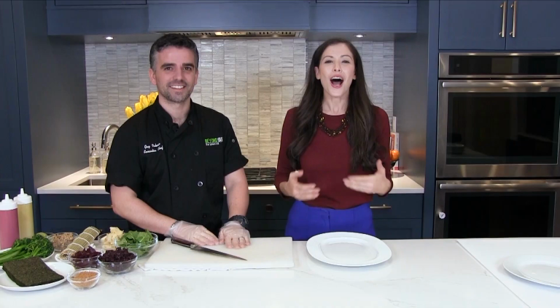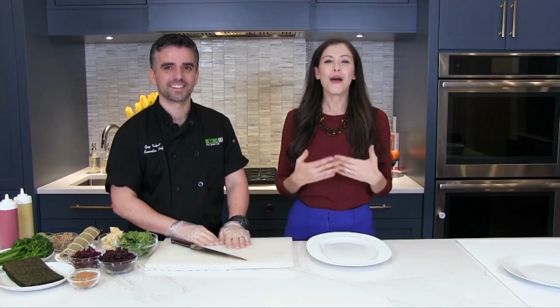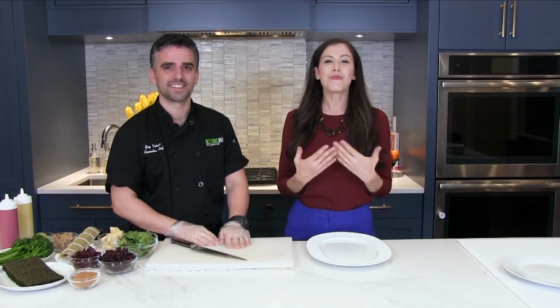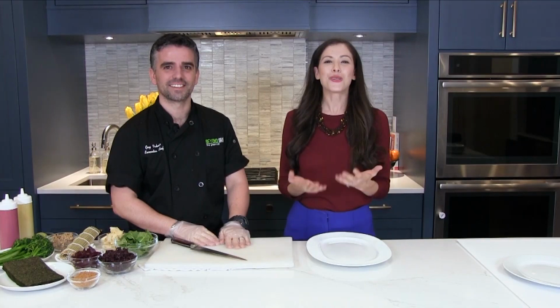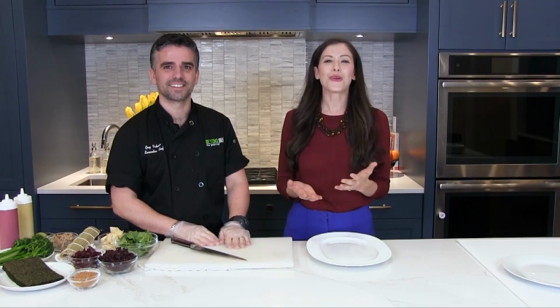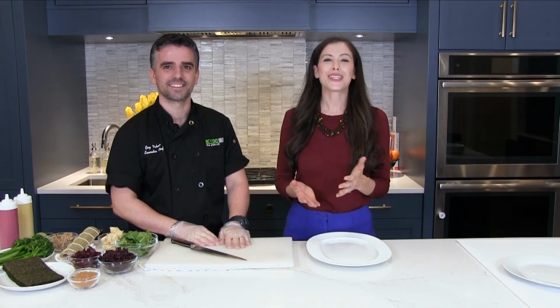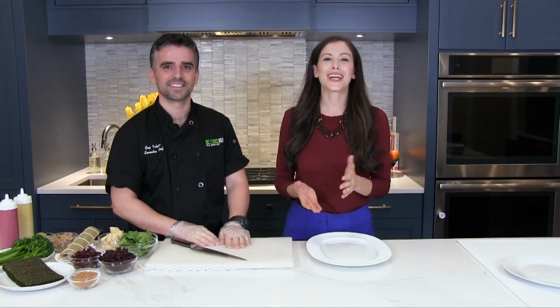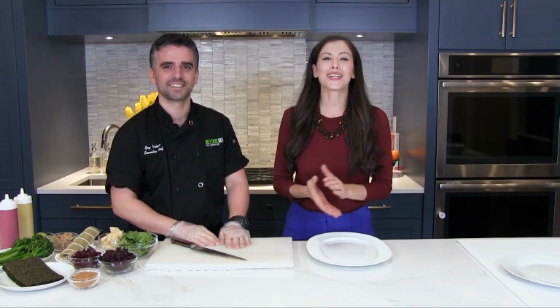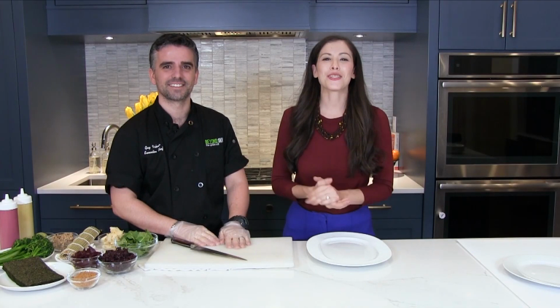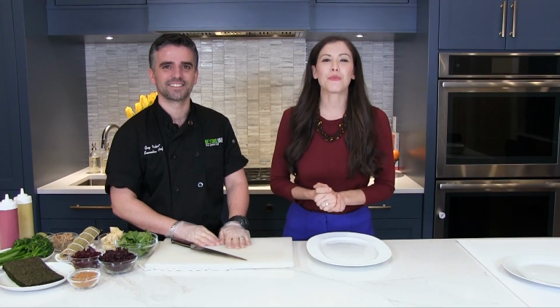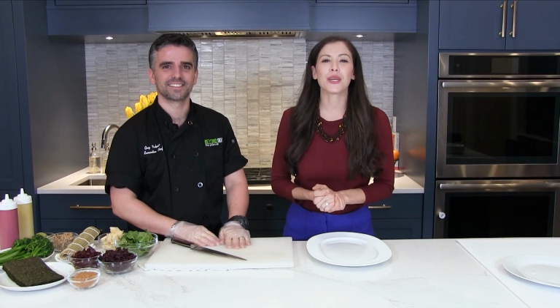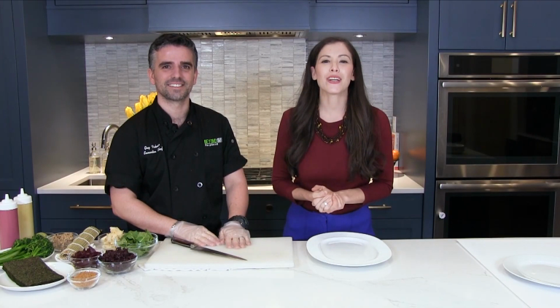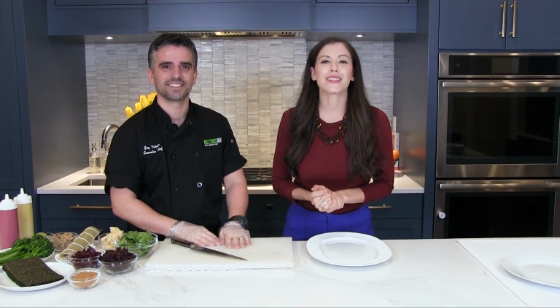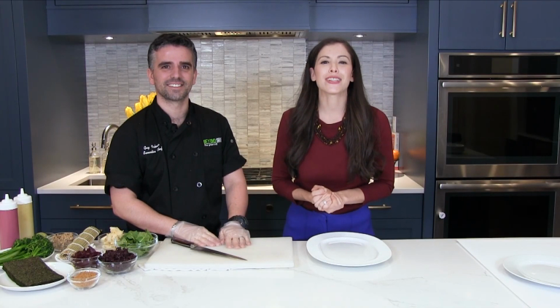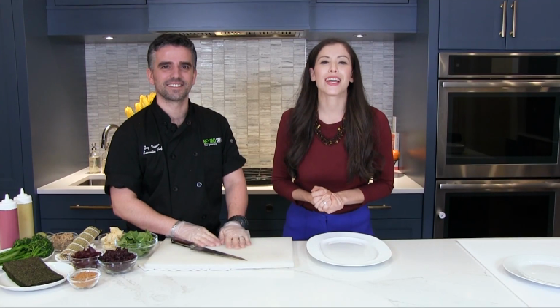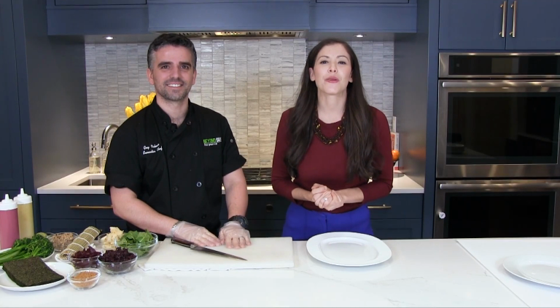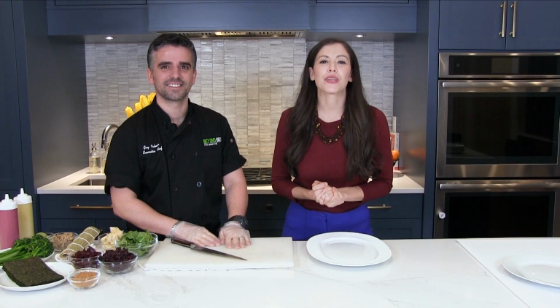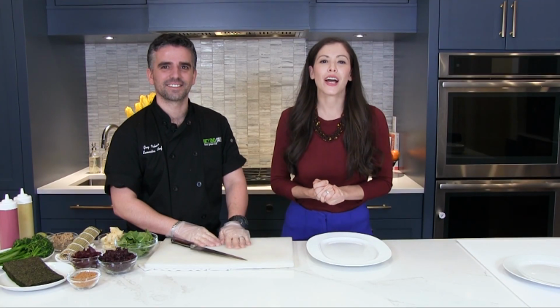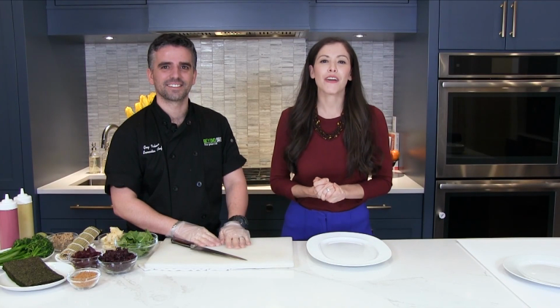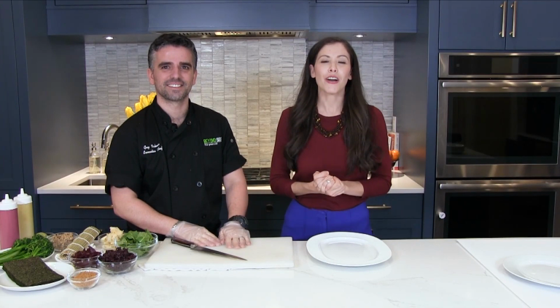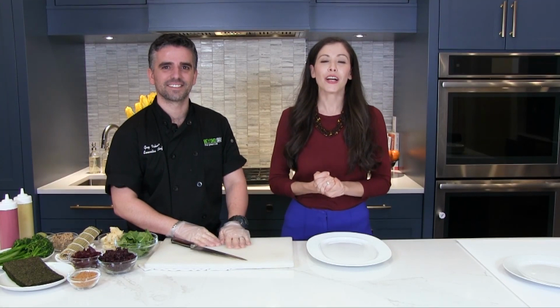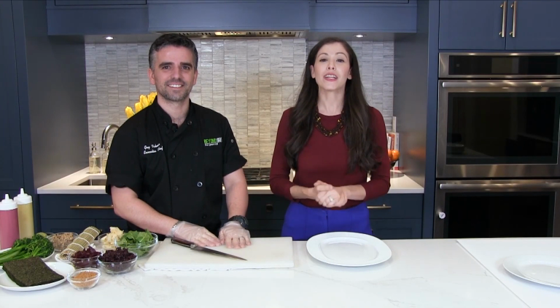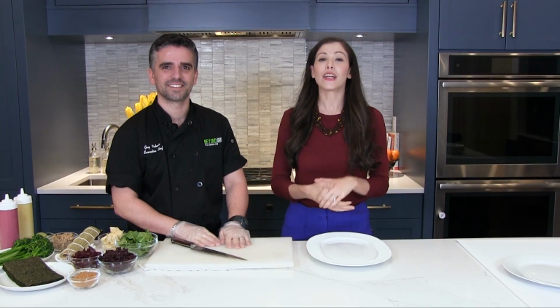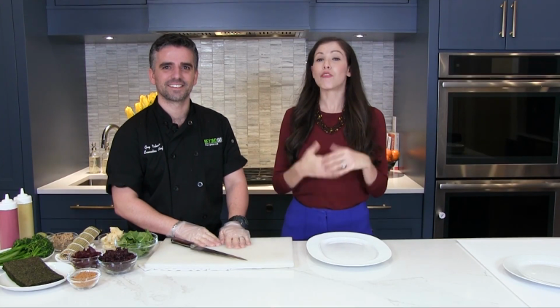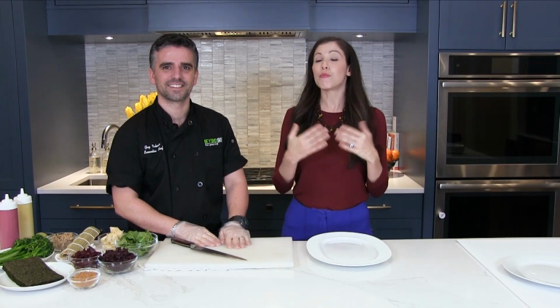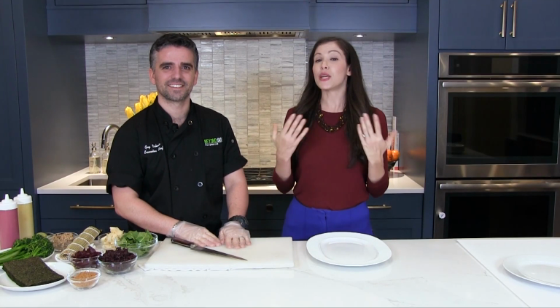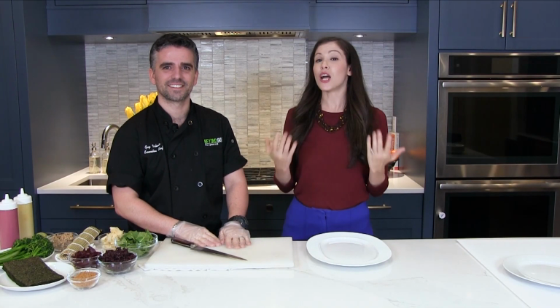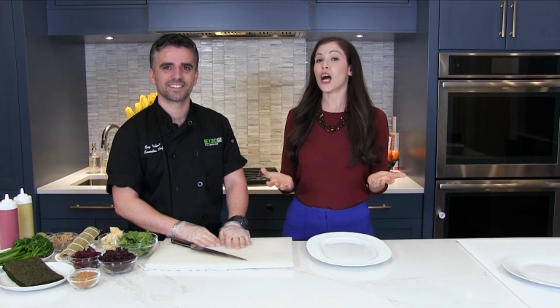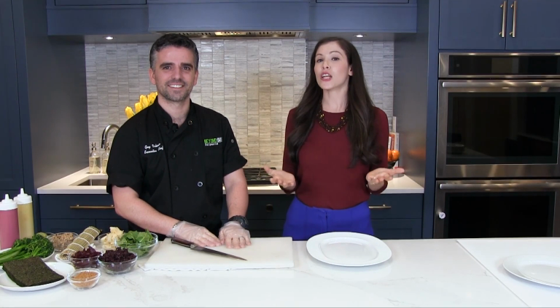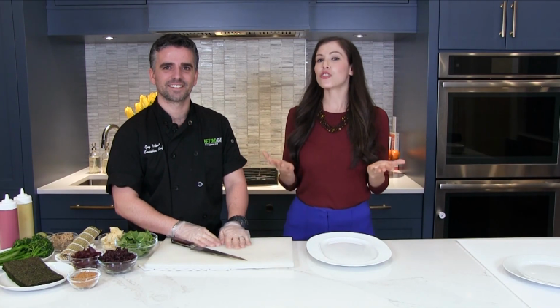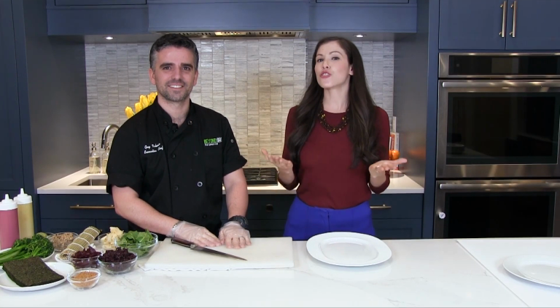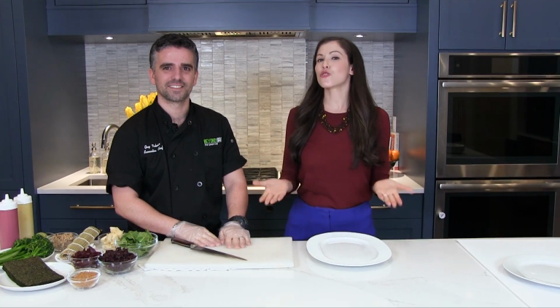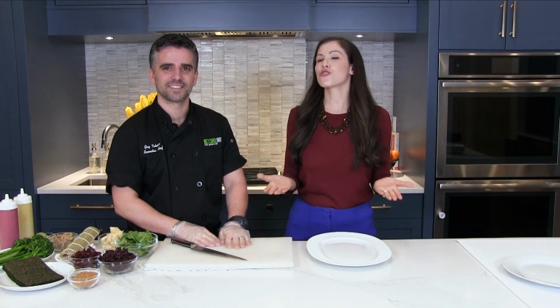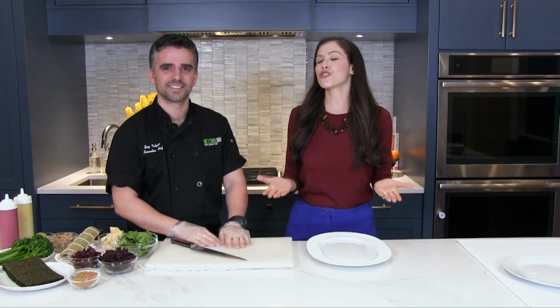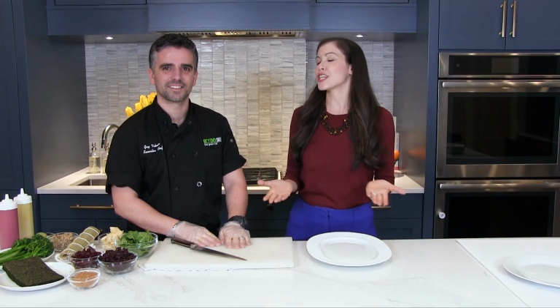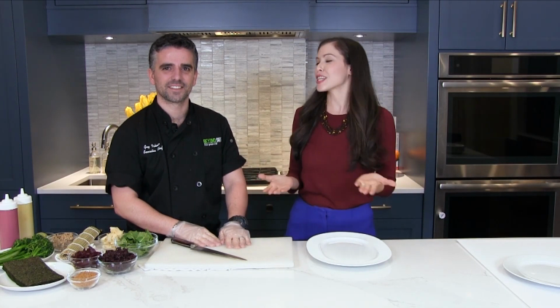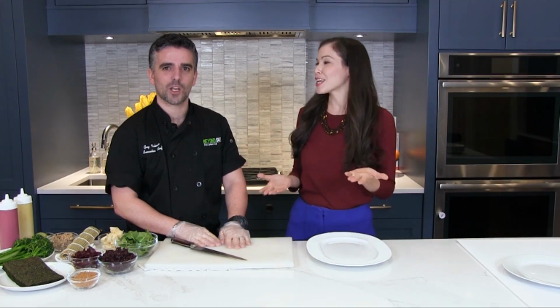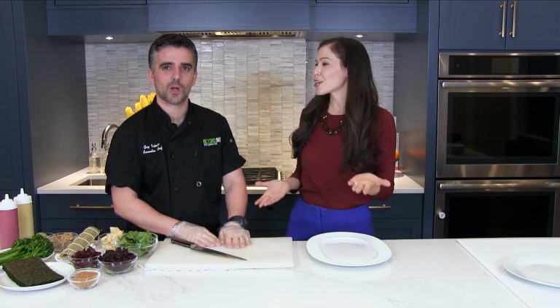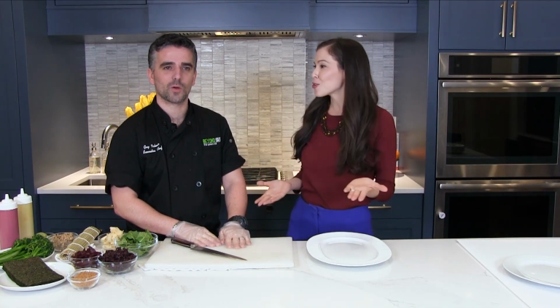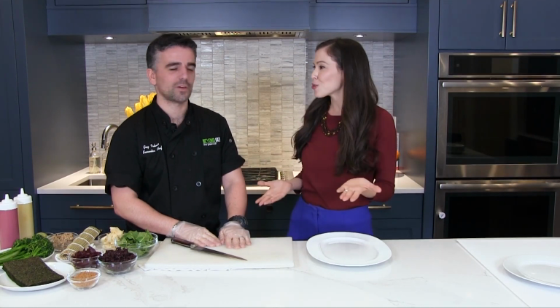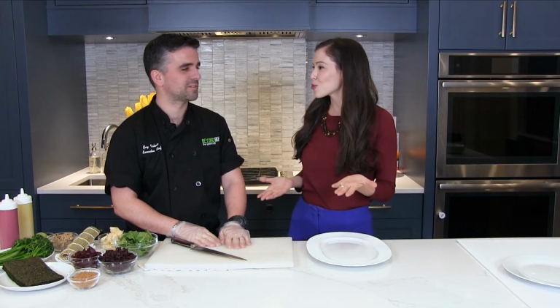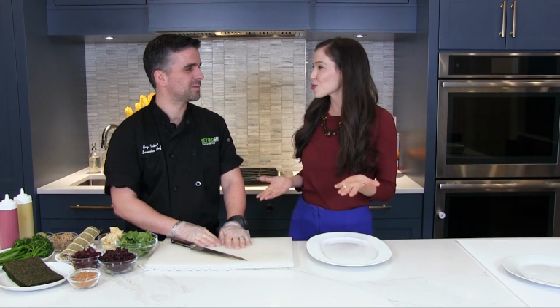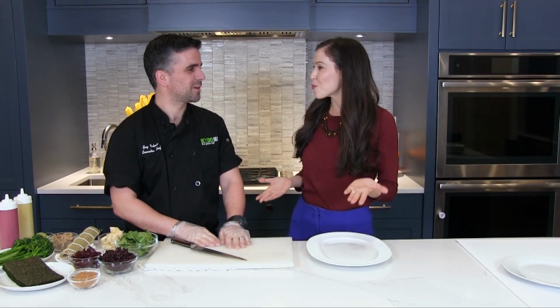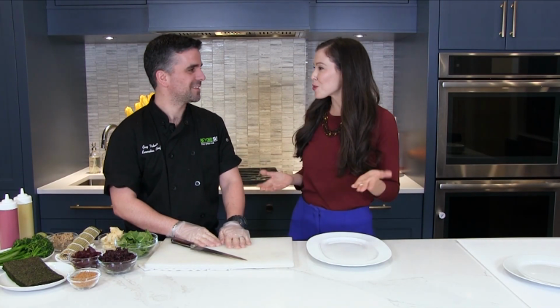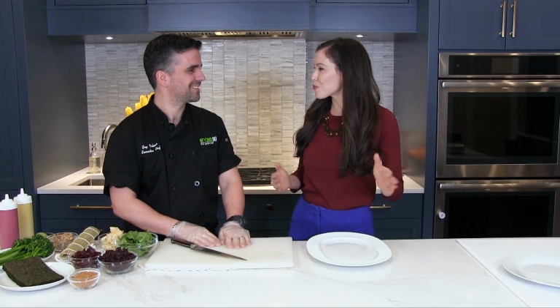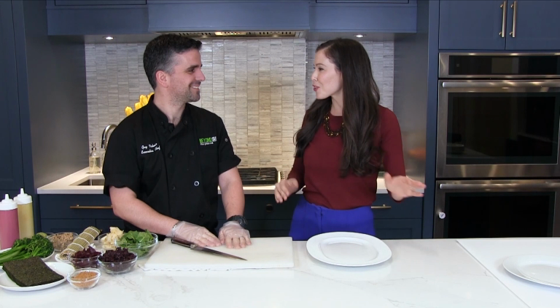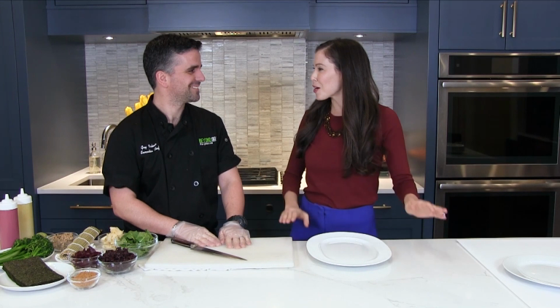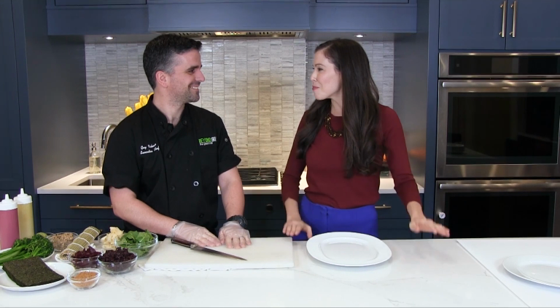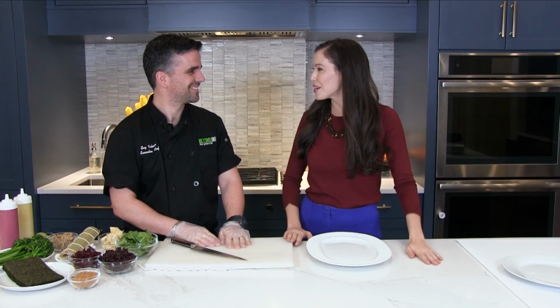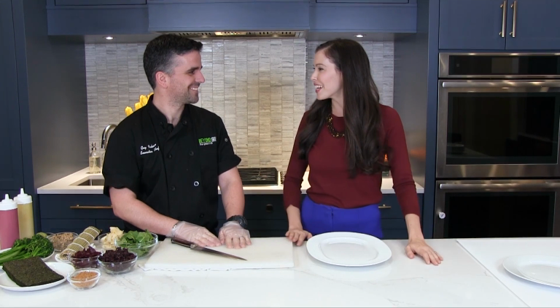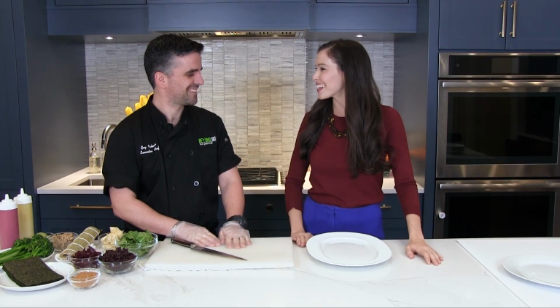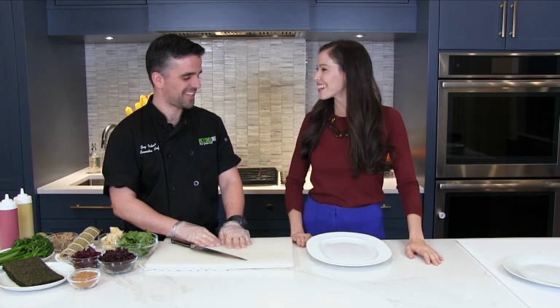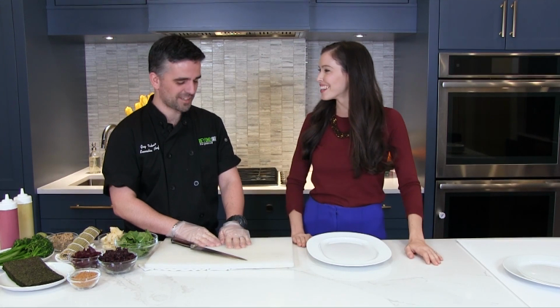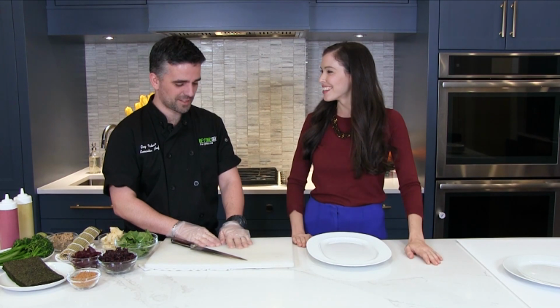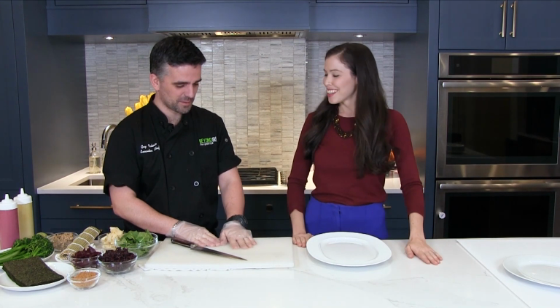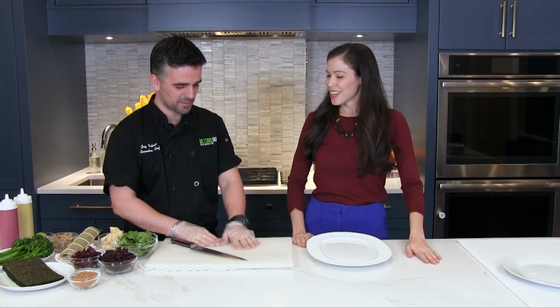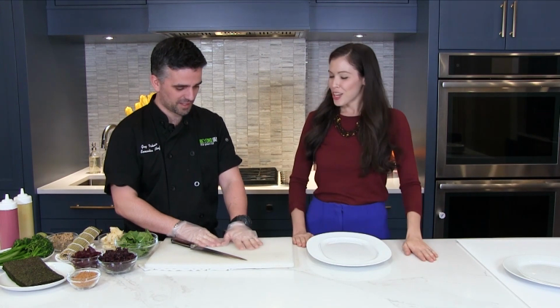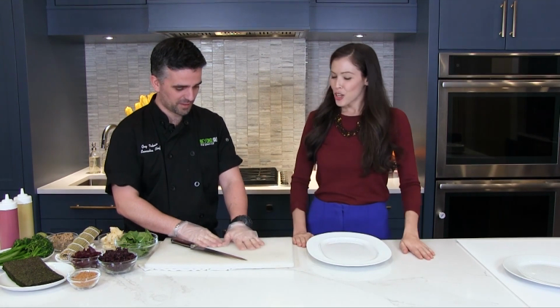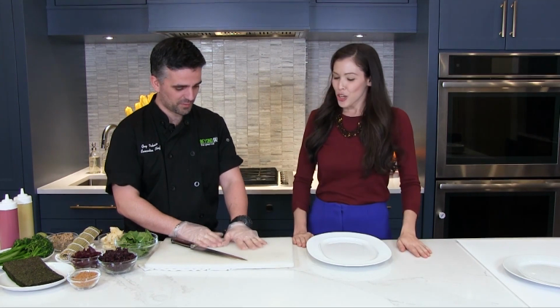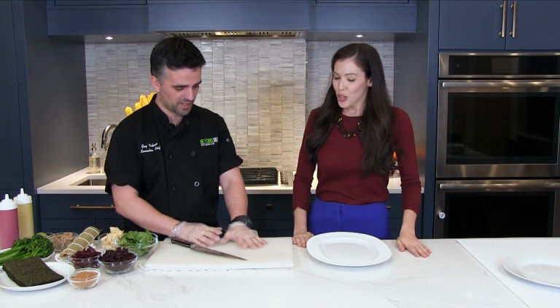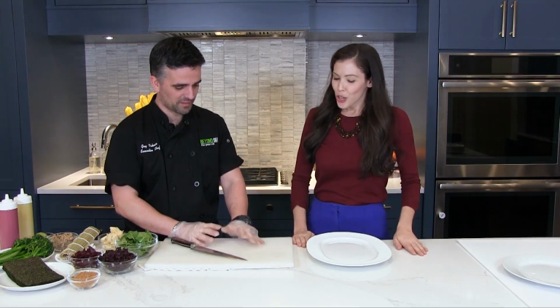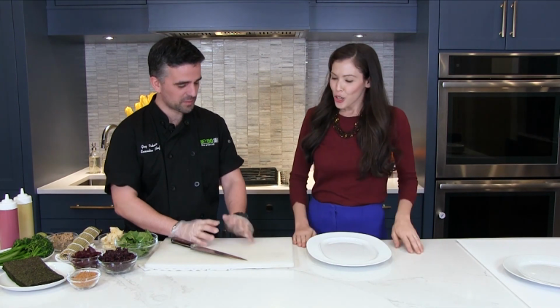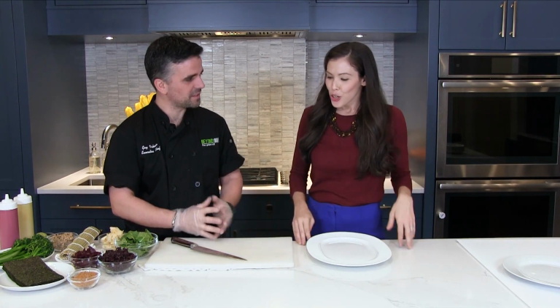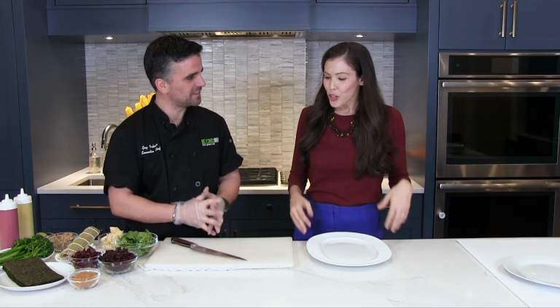I'm so excited to be here today with Guy Vachnin of Beyond Sushi. Thank you so much for coming. Thank you for having me.